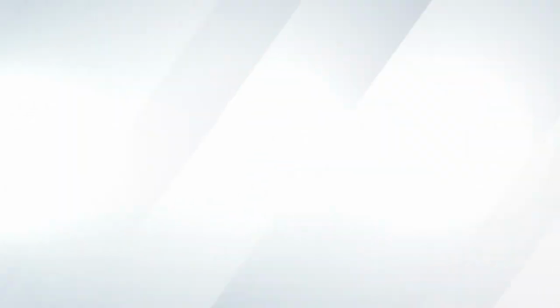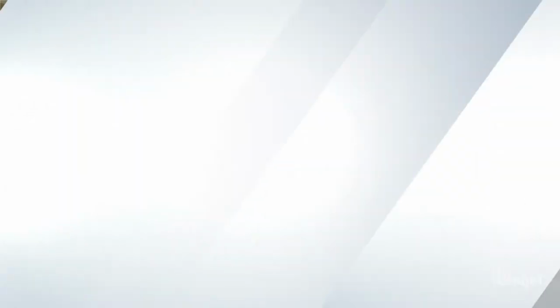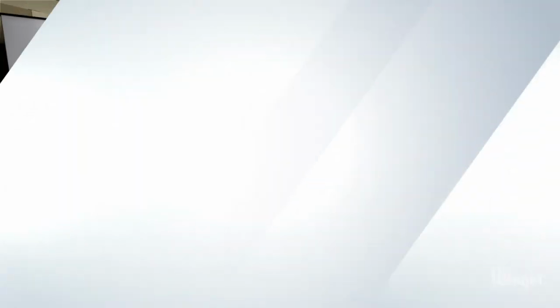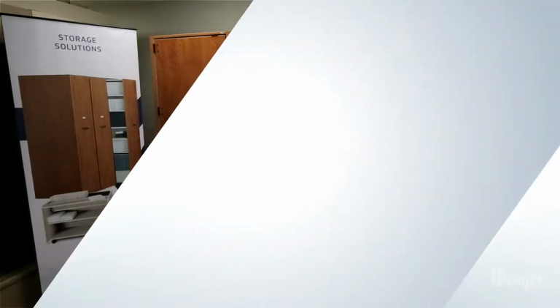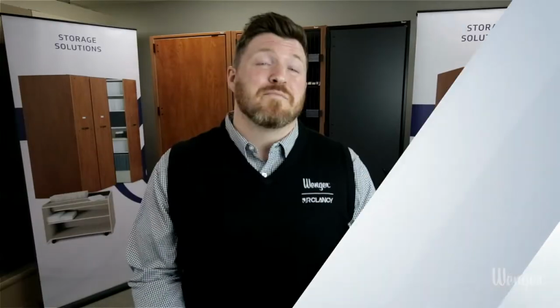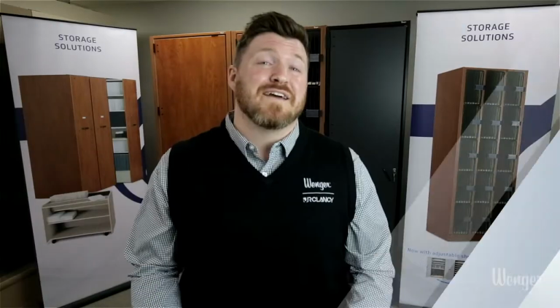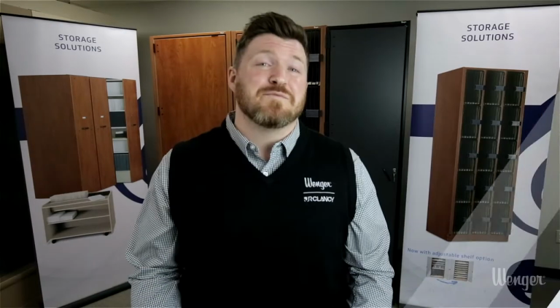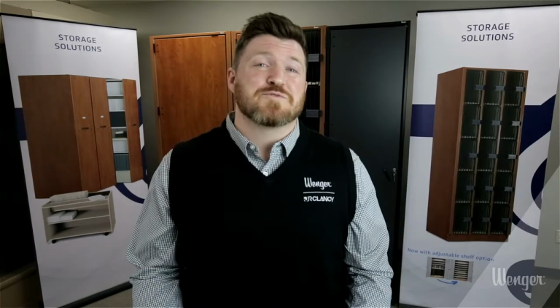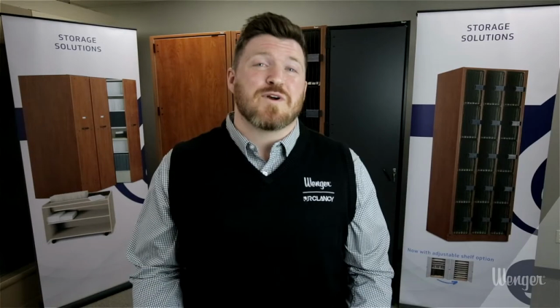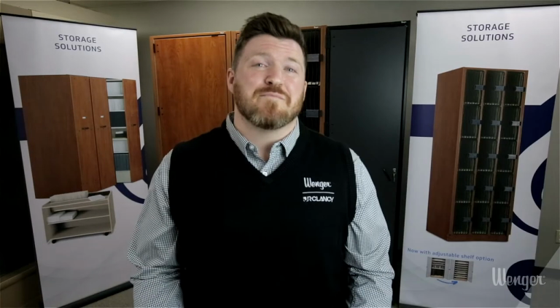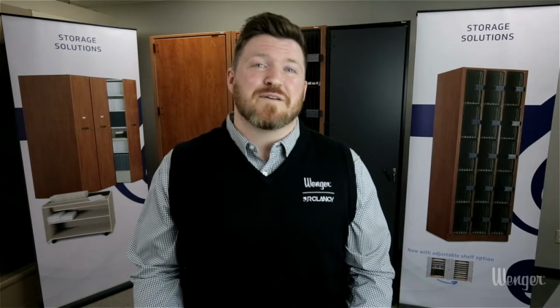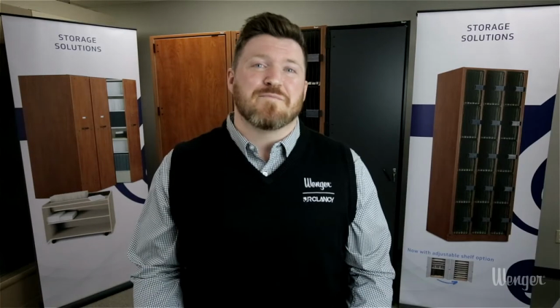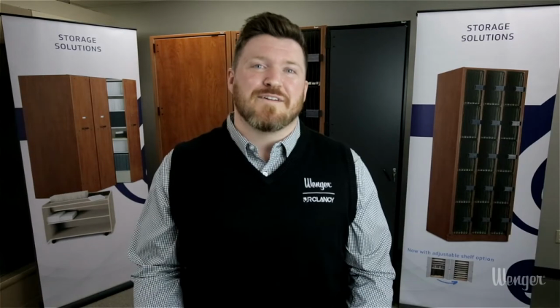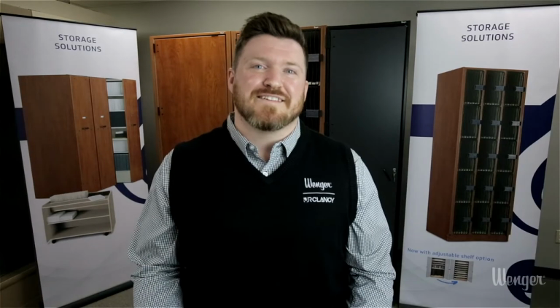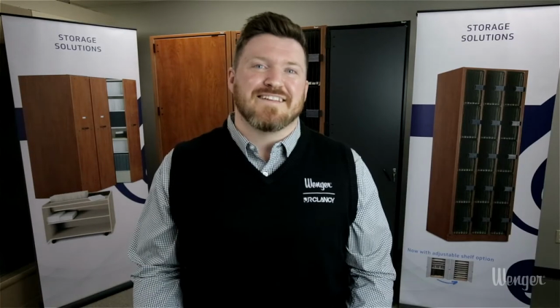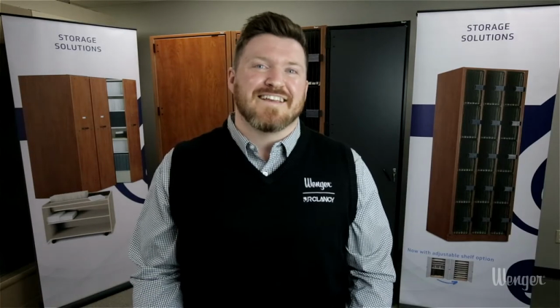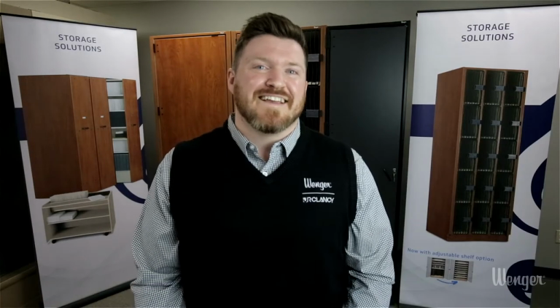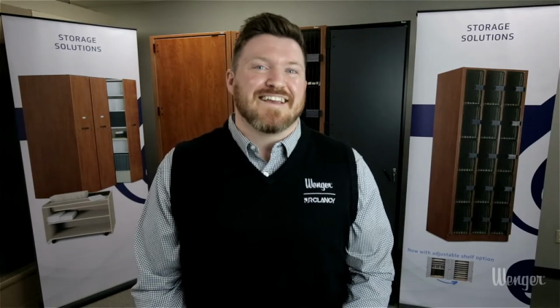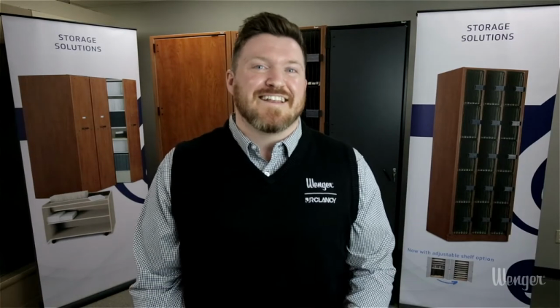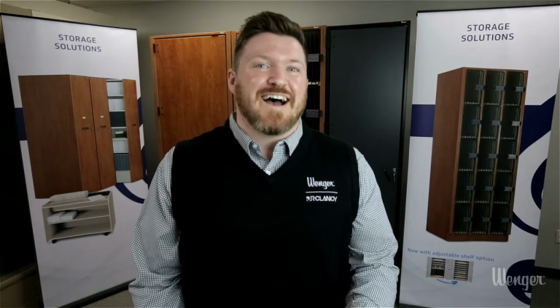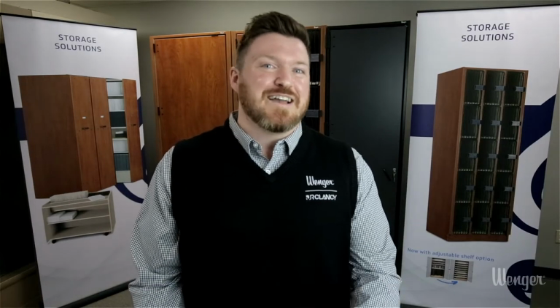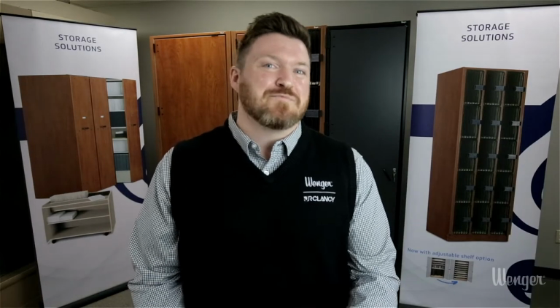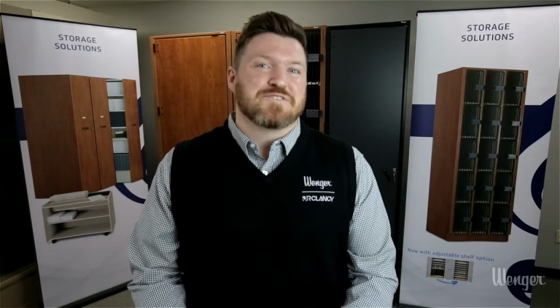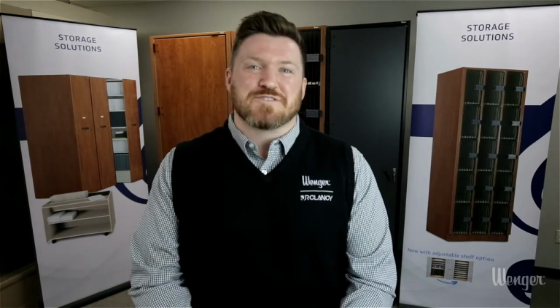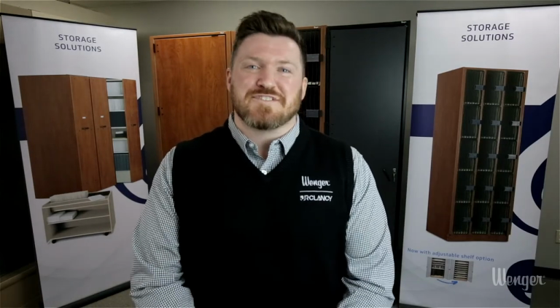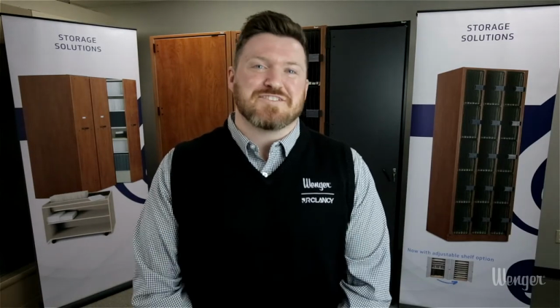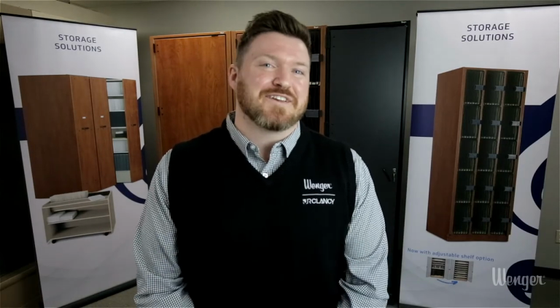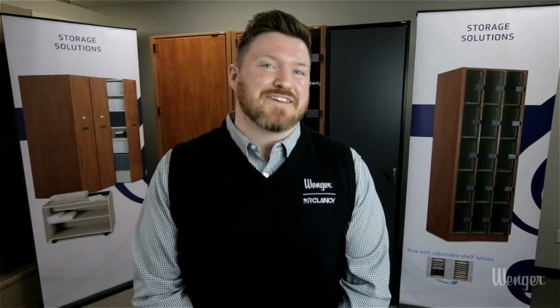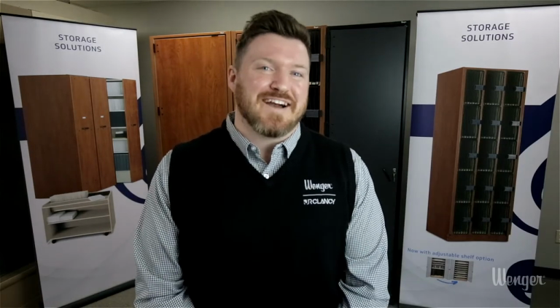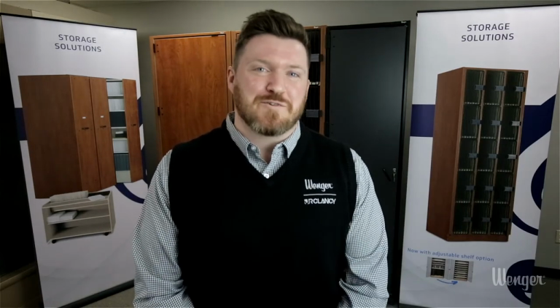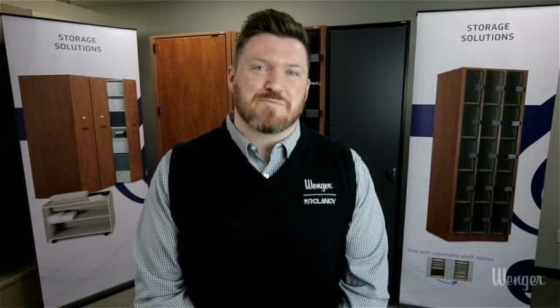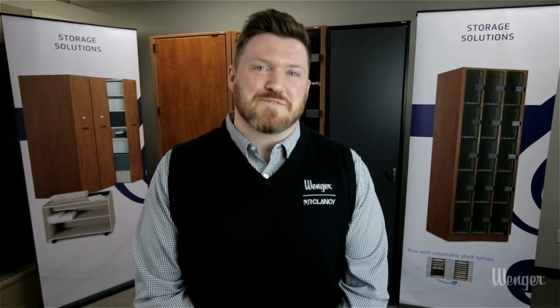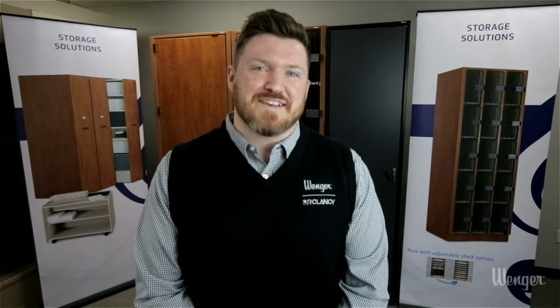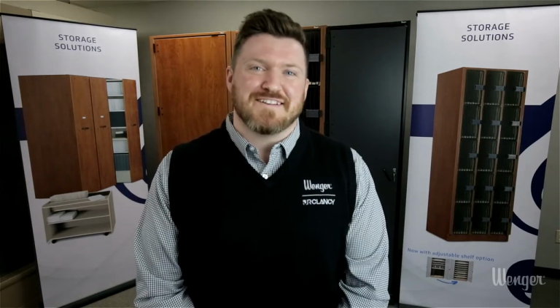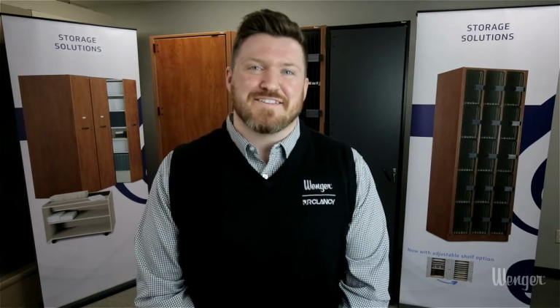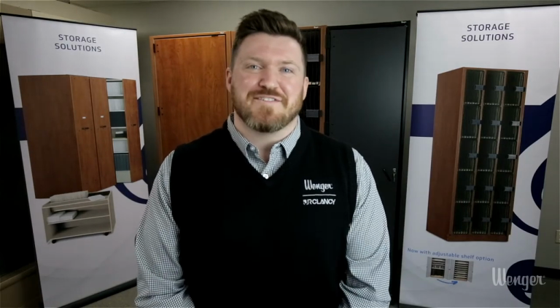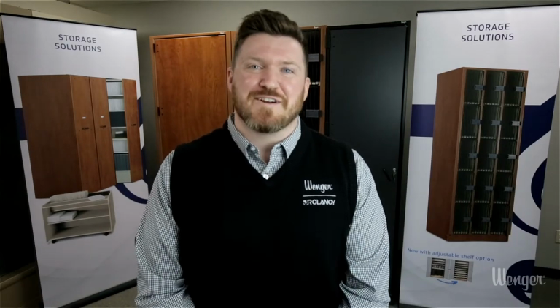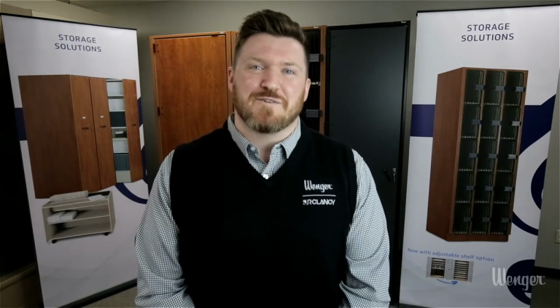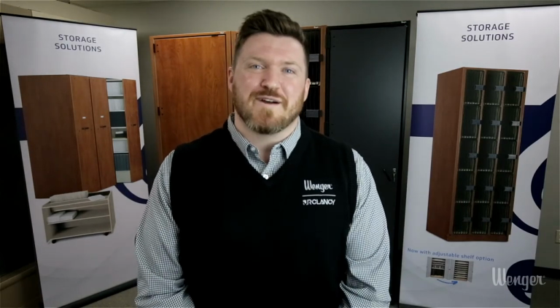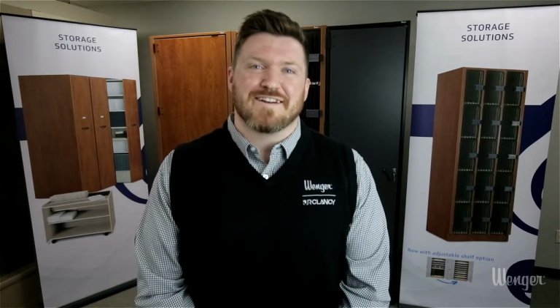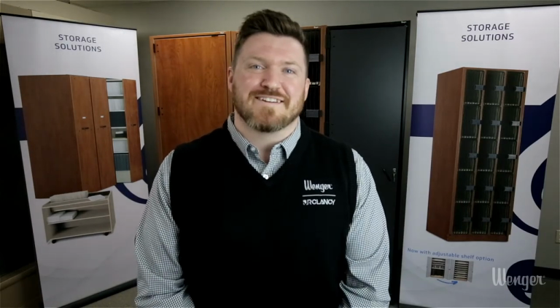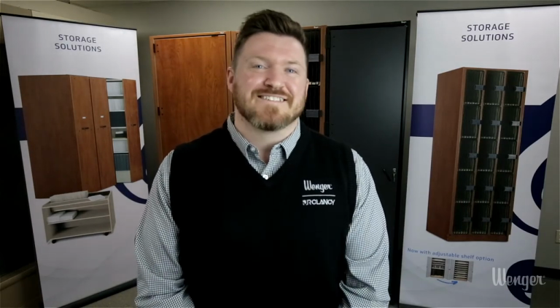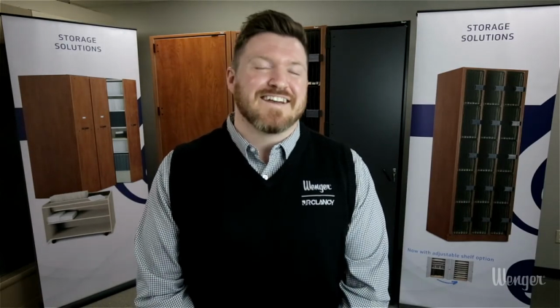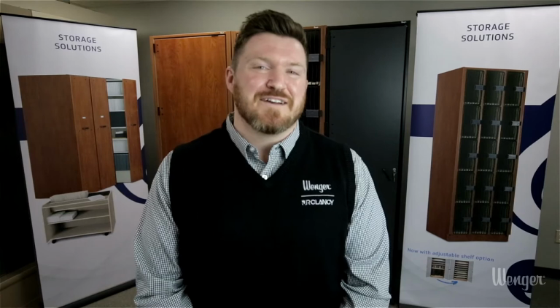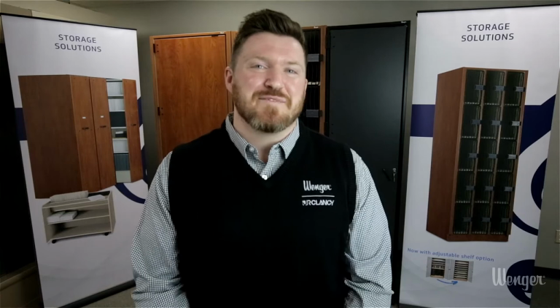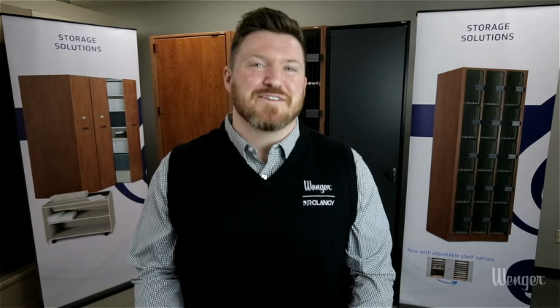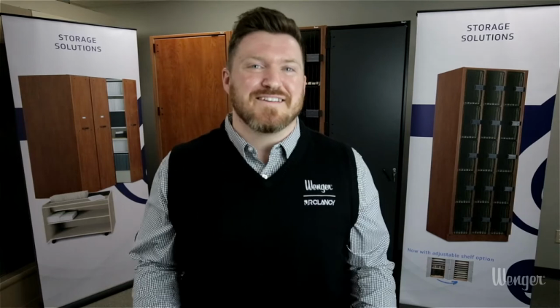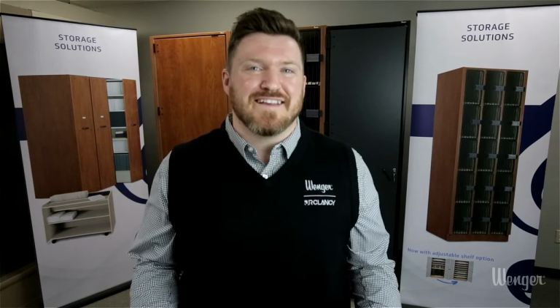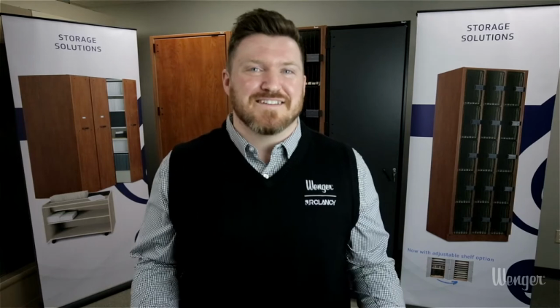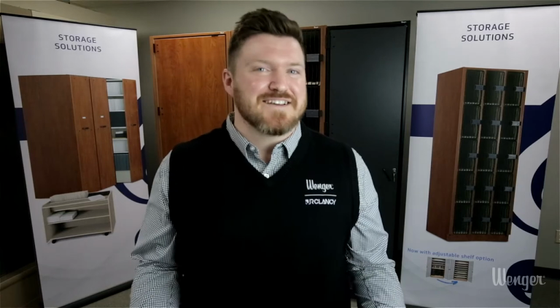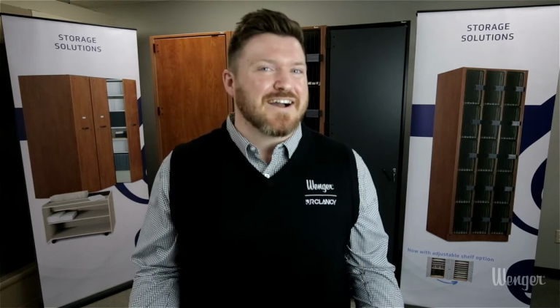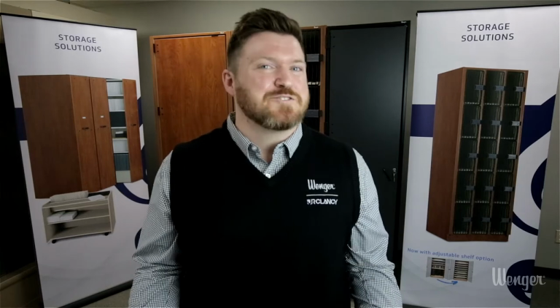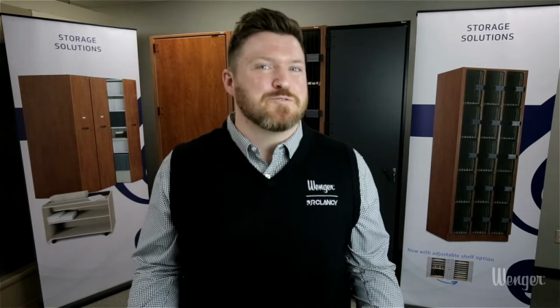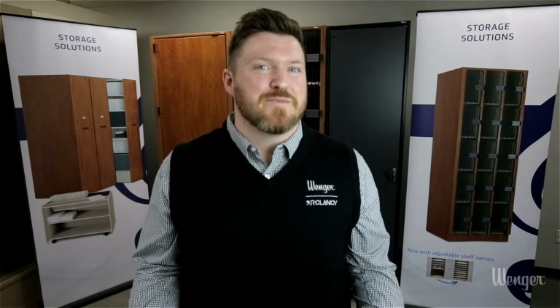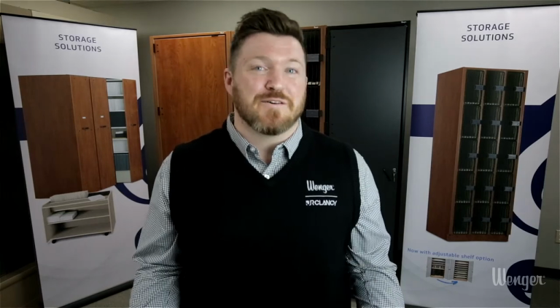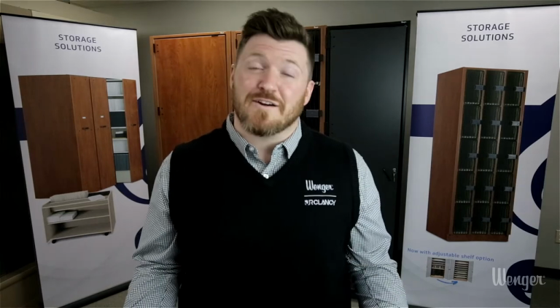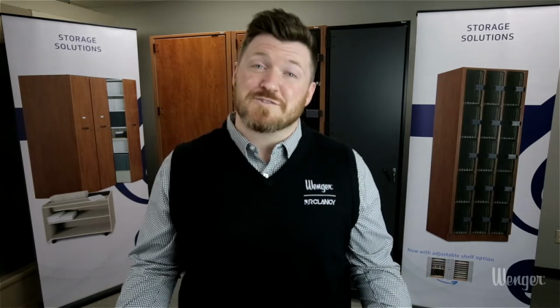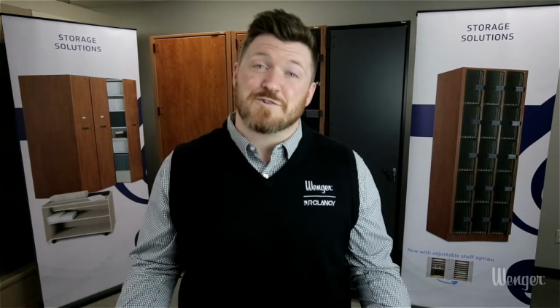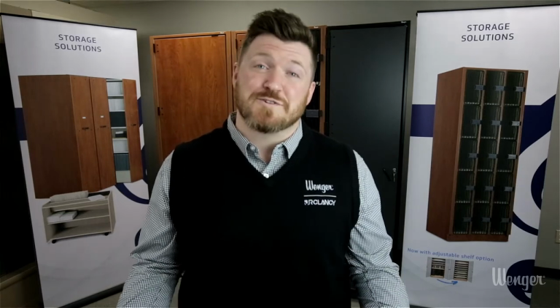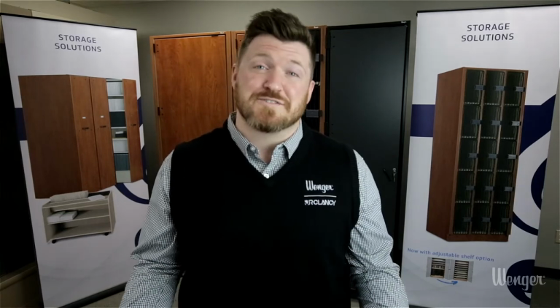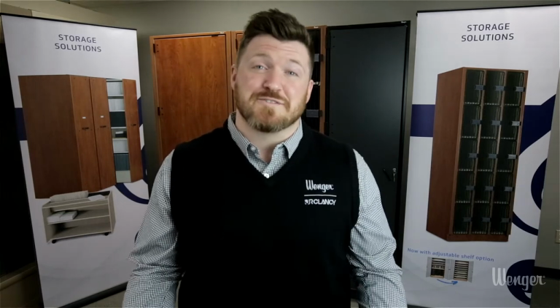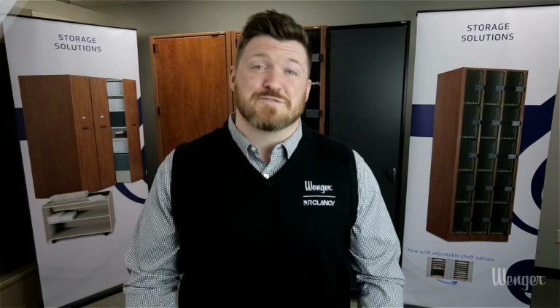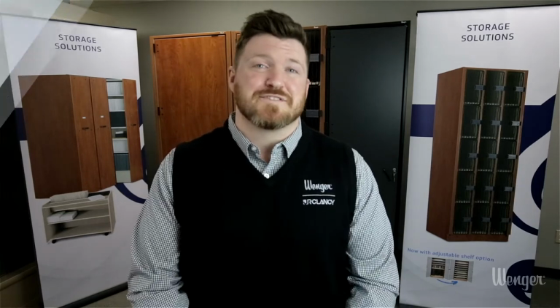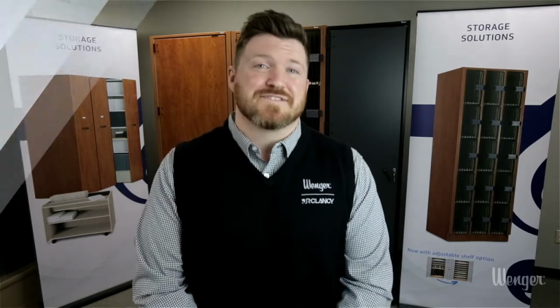My name is Rod McMullen and I am a Strategic Account Representative here at Wenger. I'm here today to talk to you about our storage solutions.